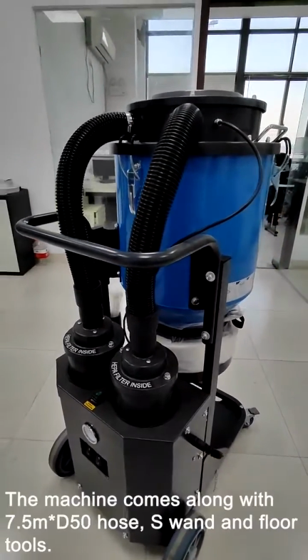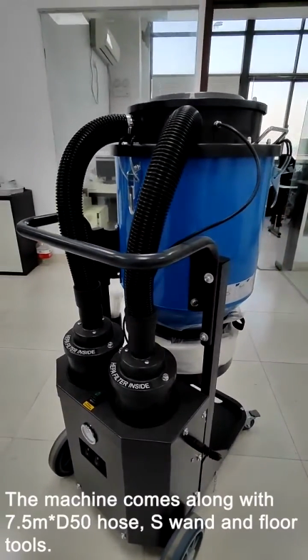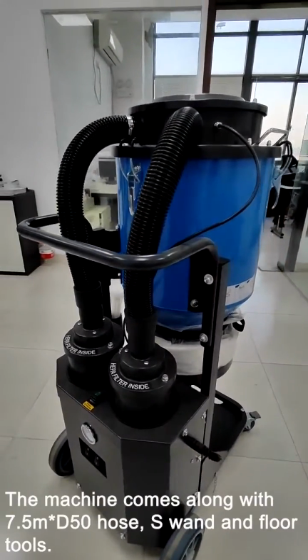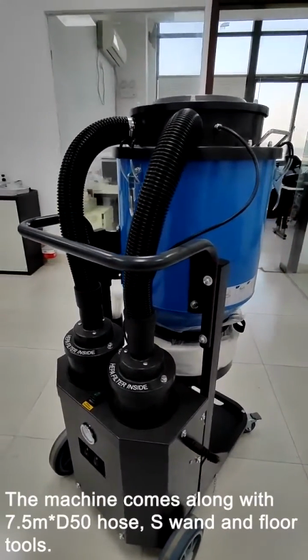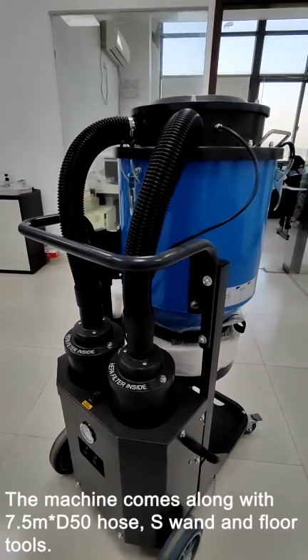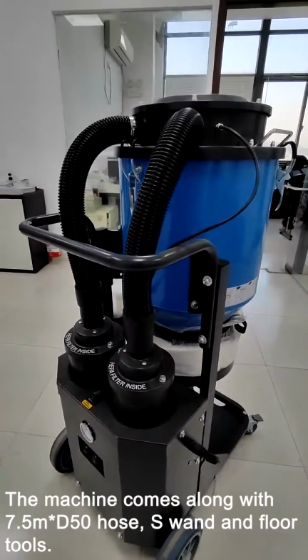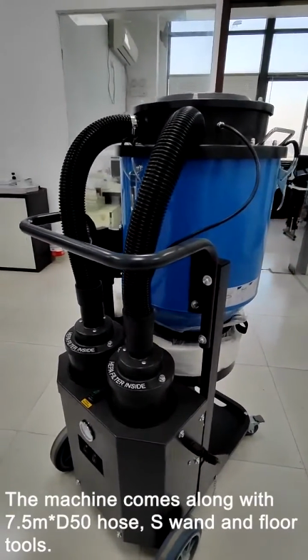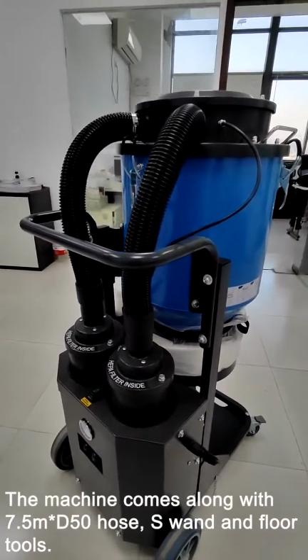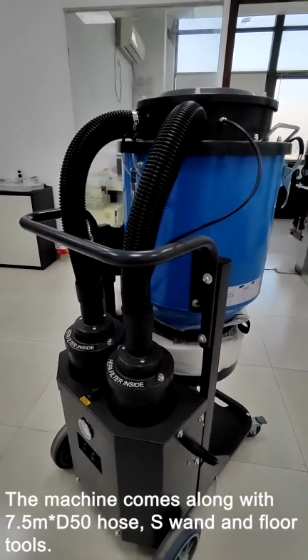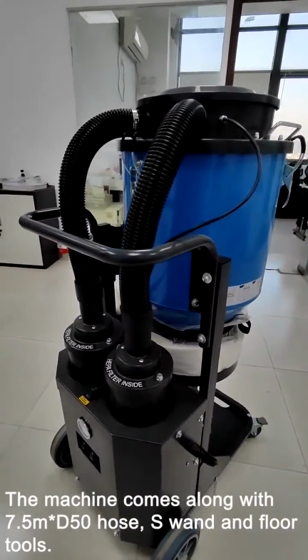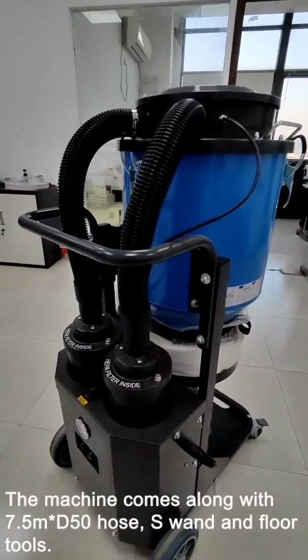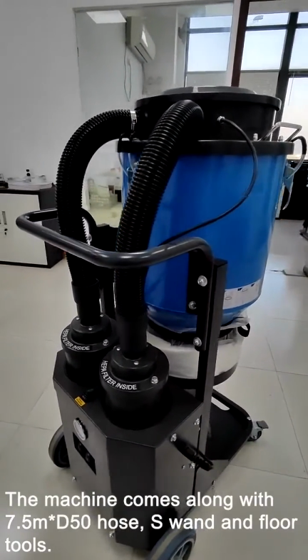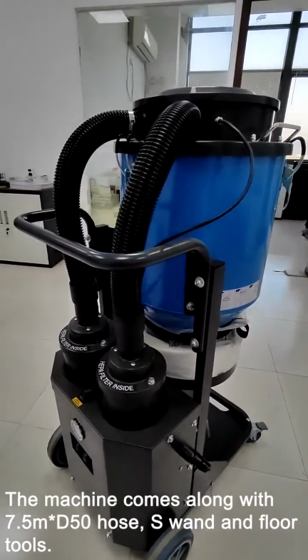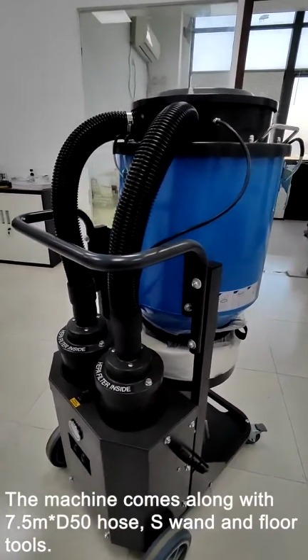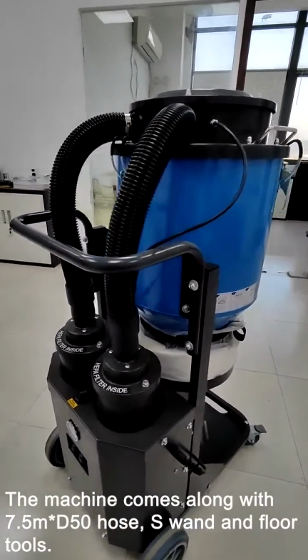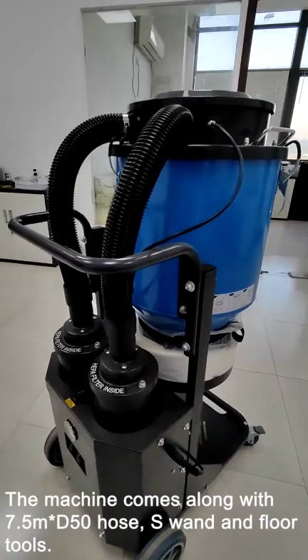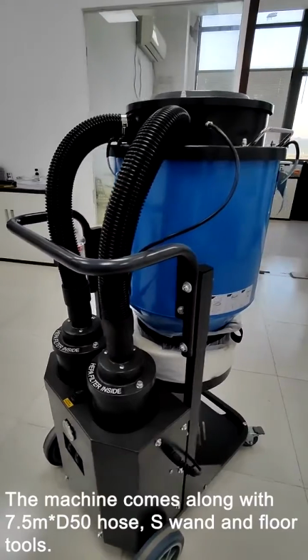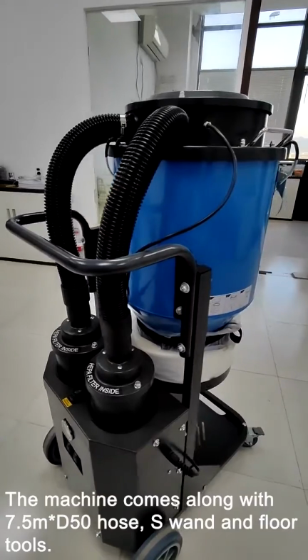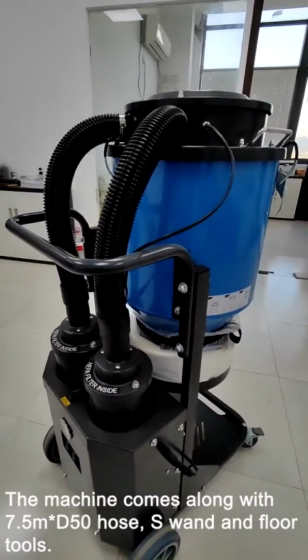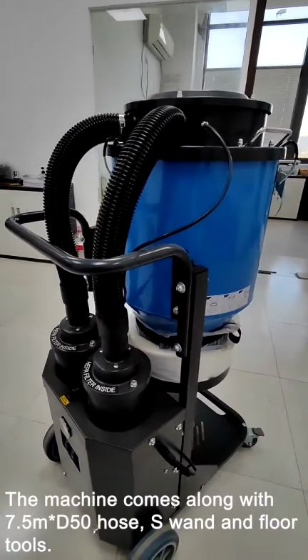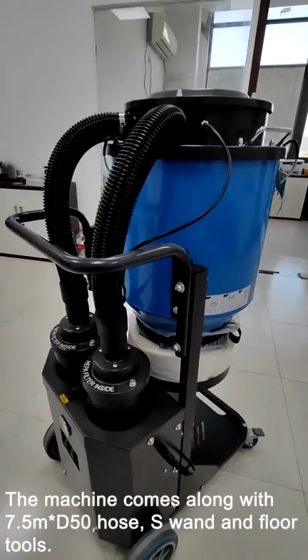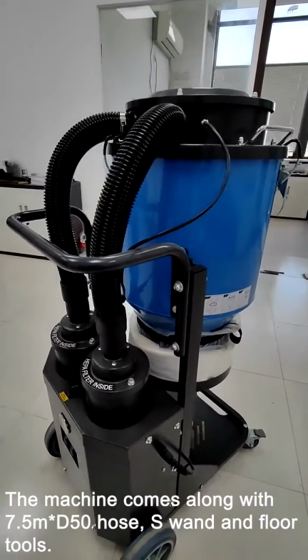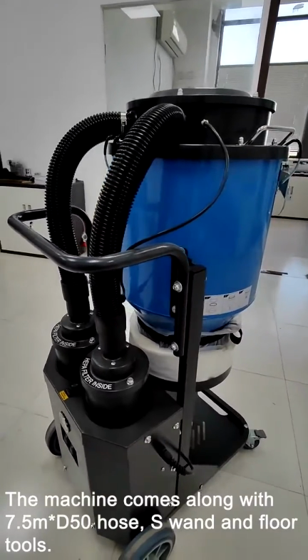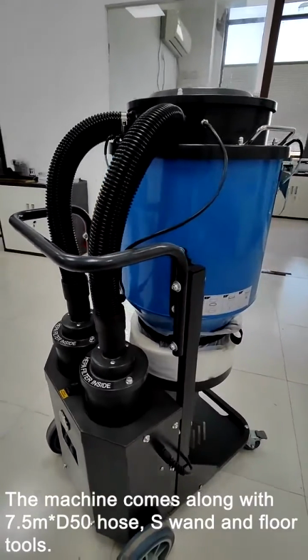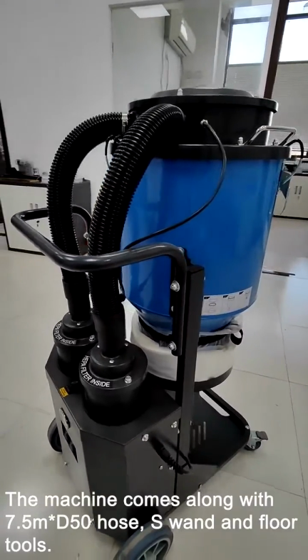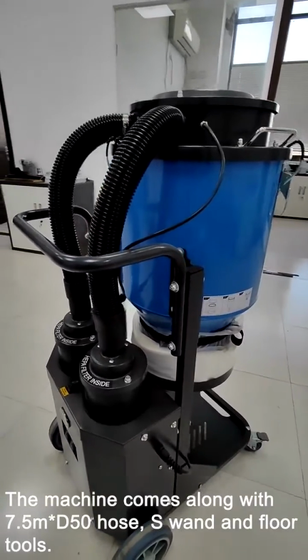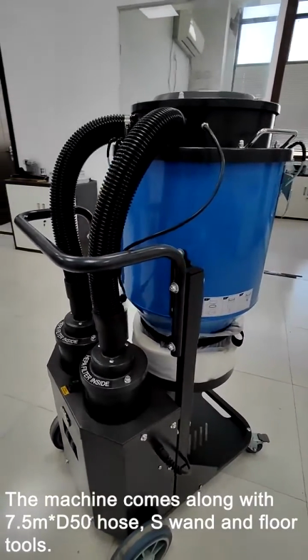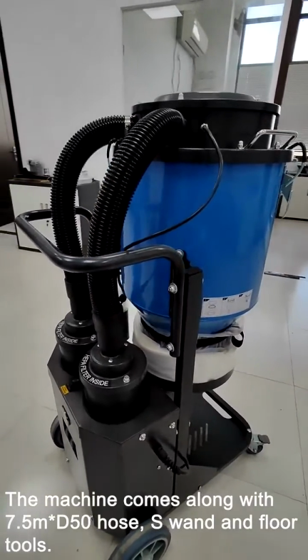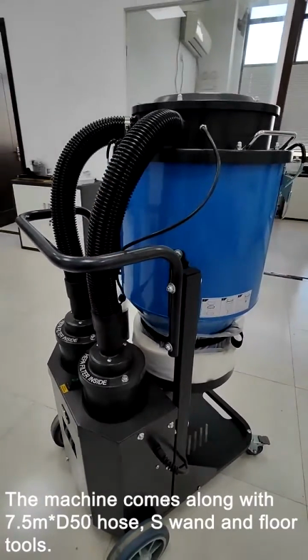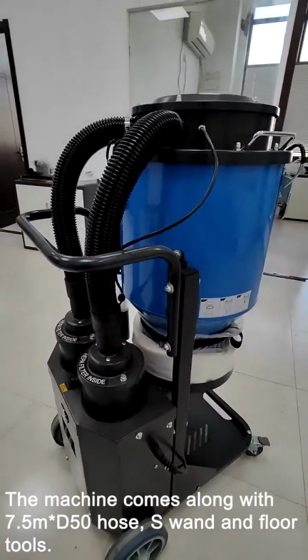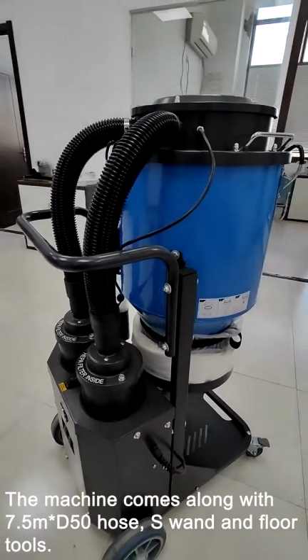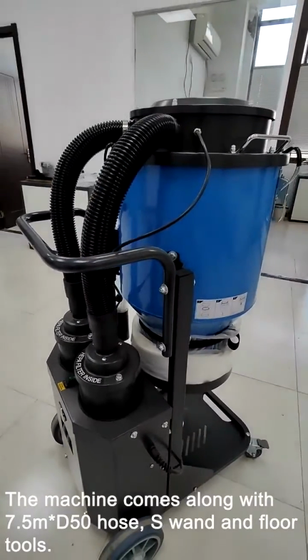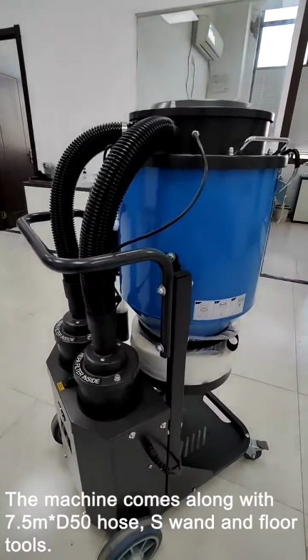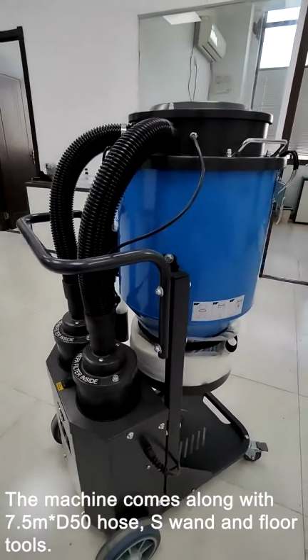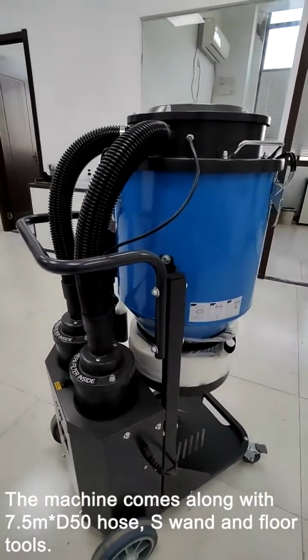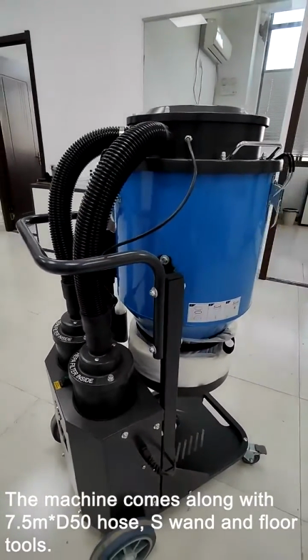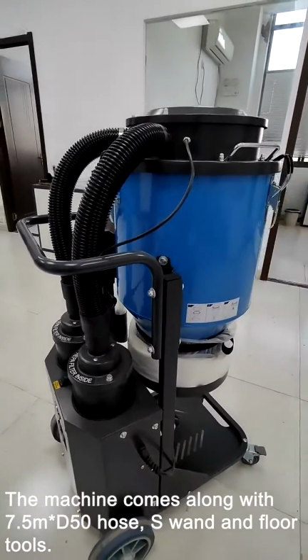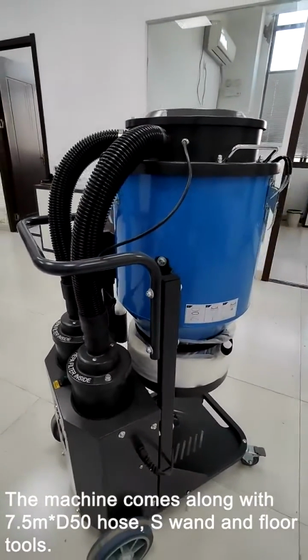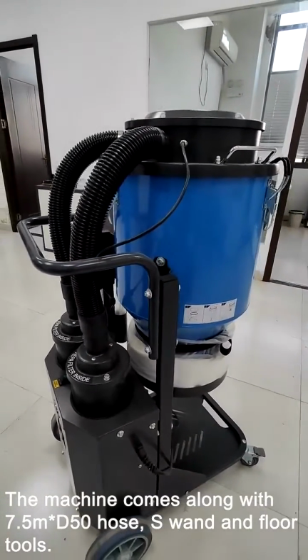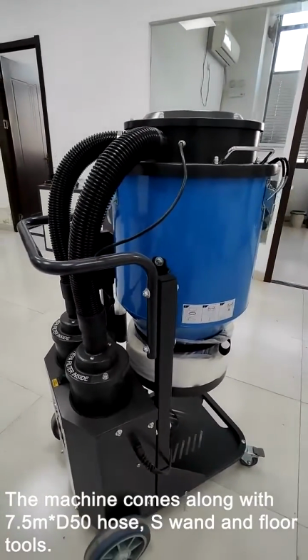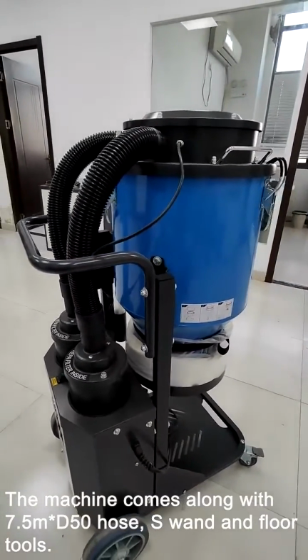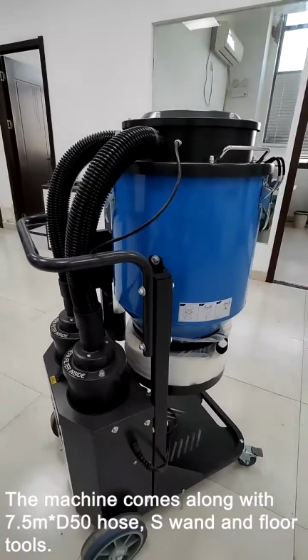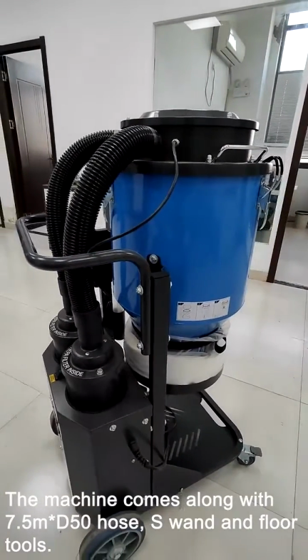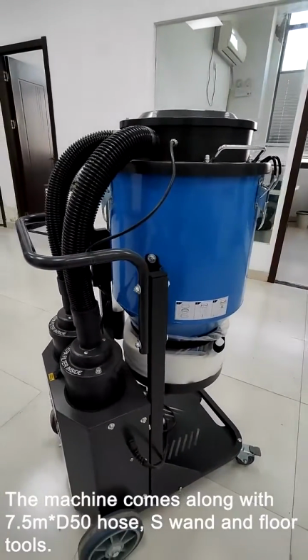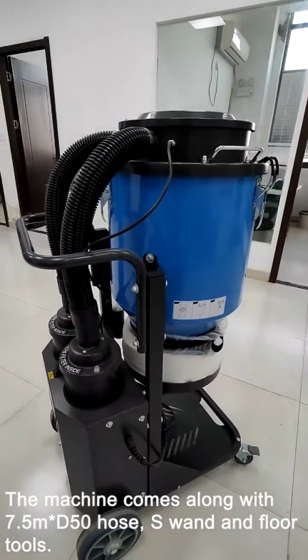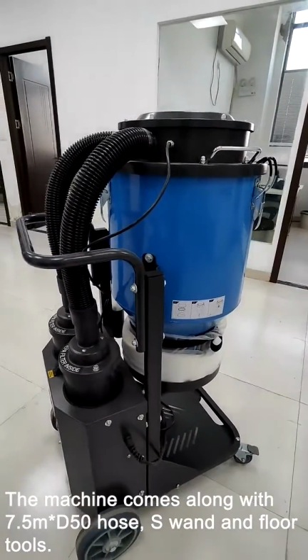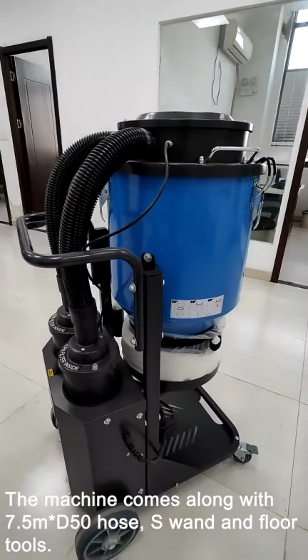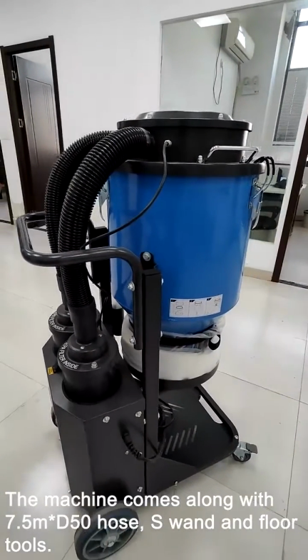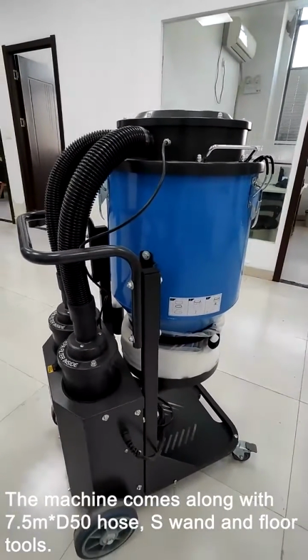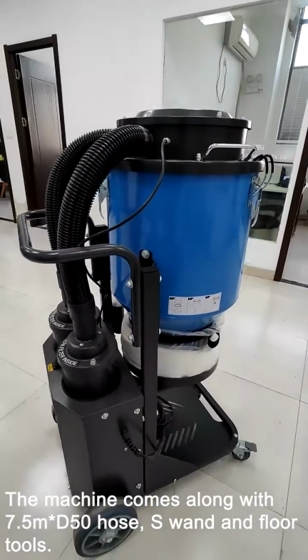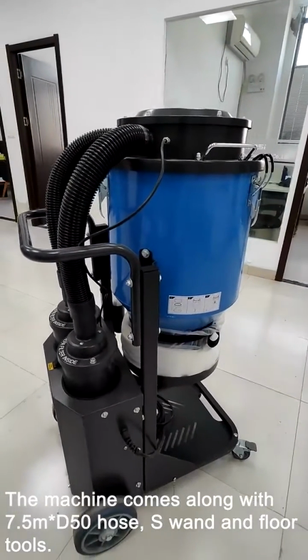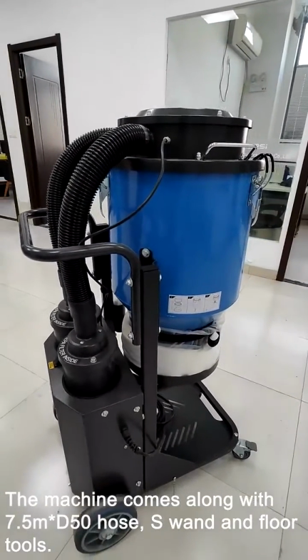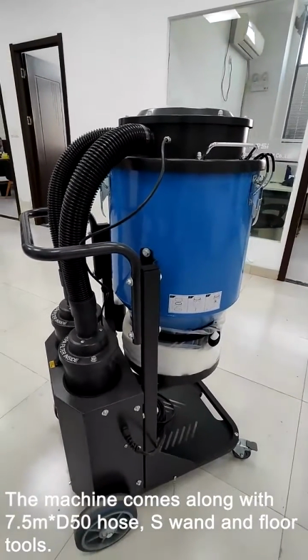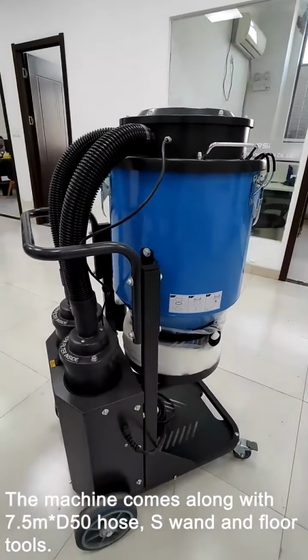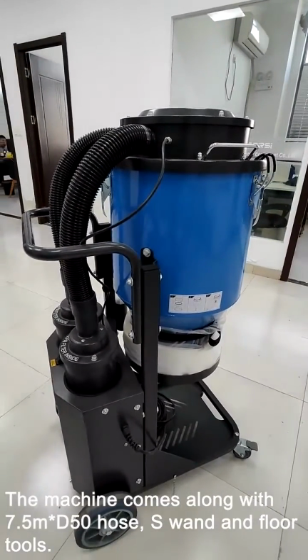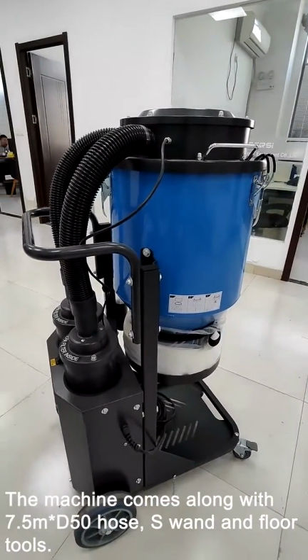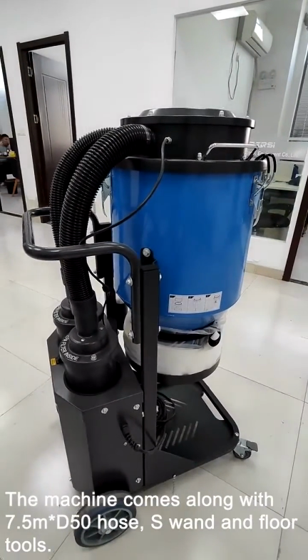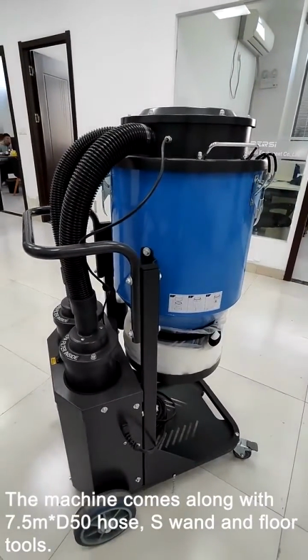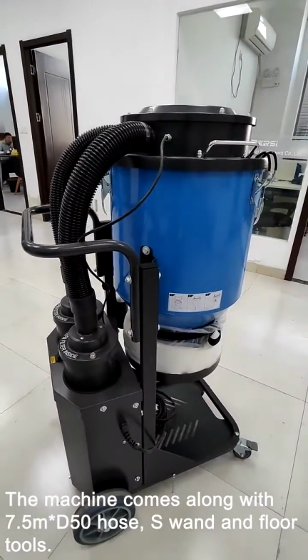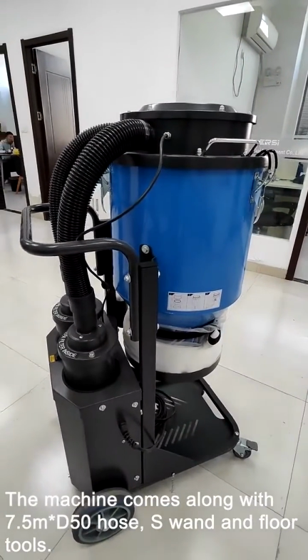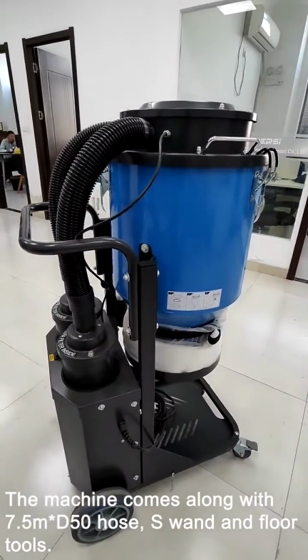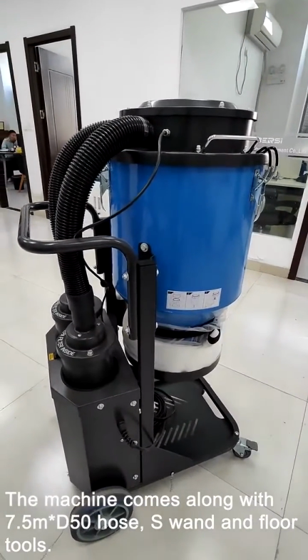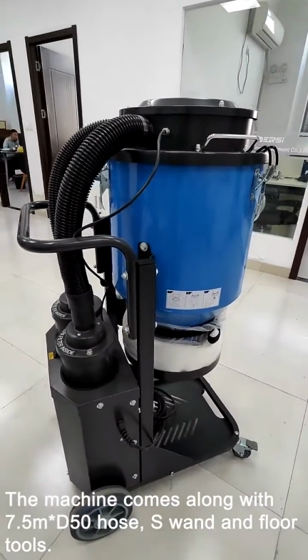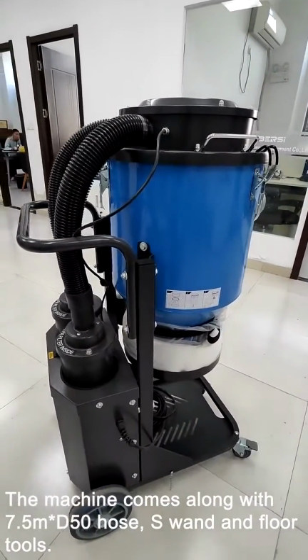The machine comes along with a 7.5M D50 hose, S-wand, and floor tools.